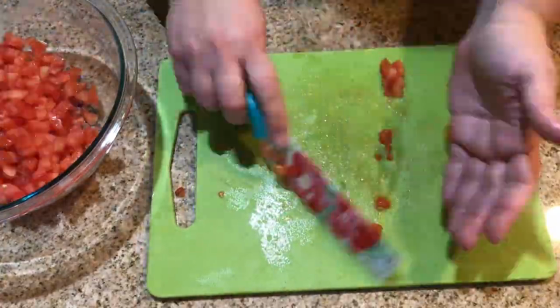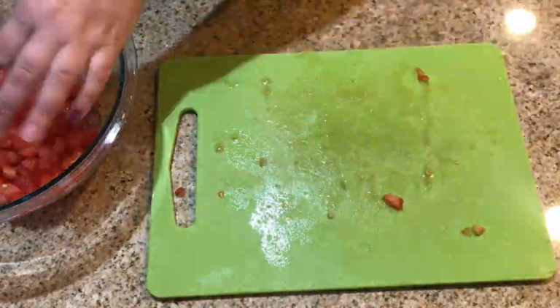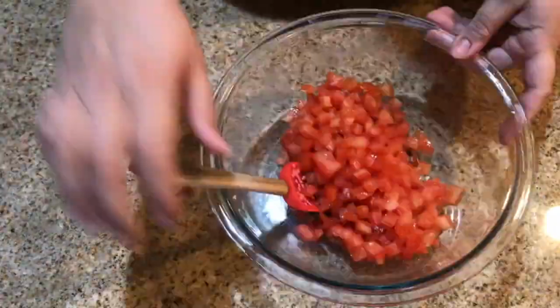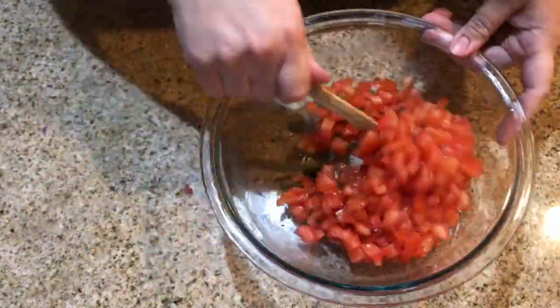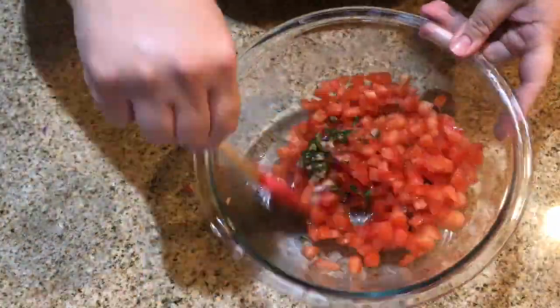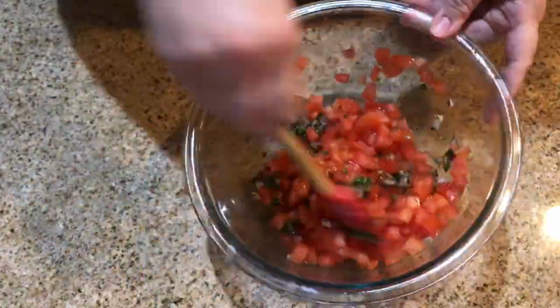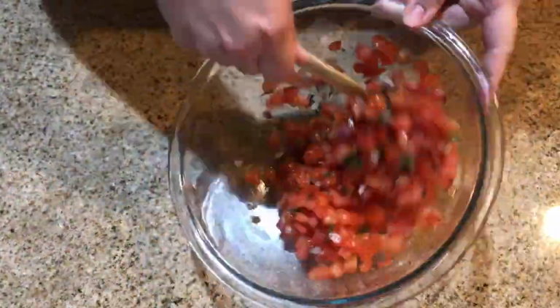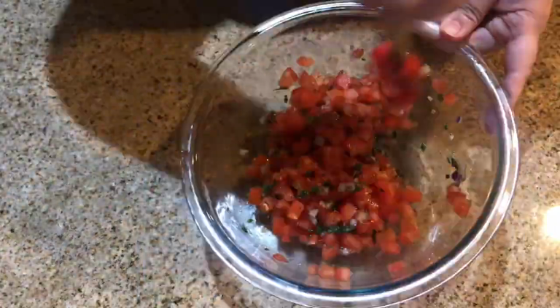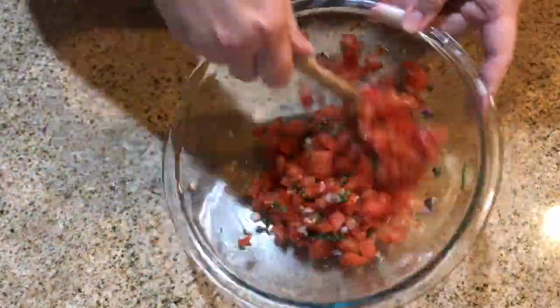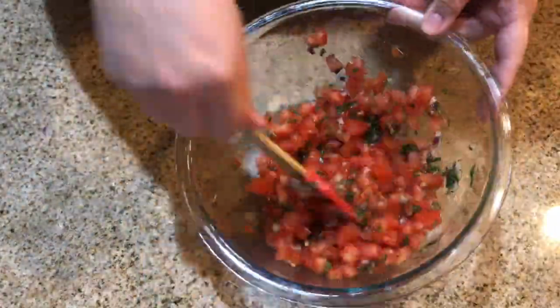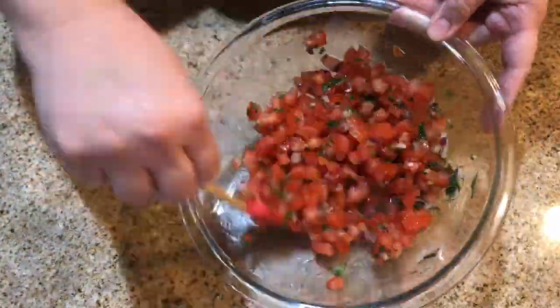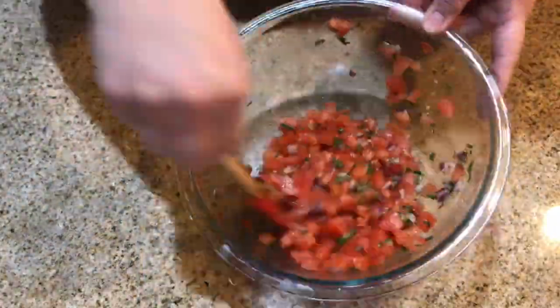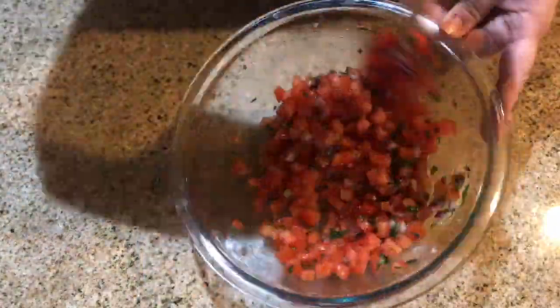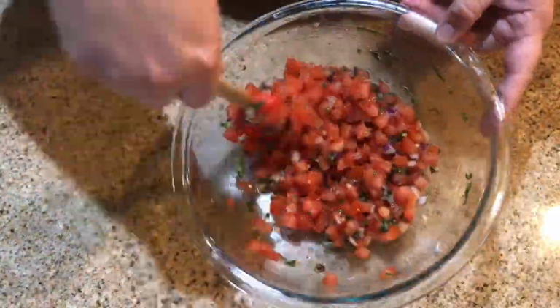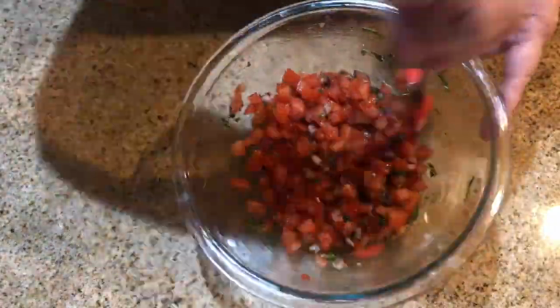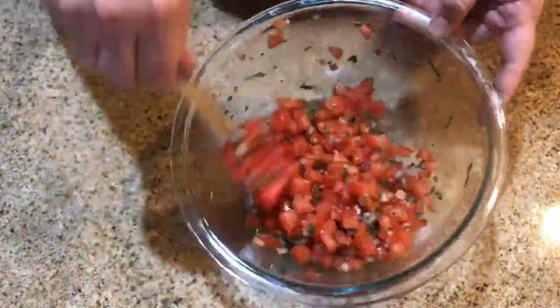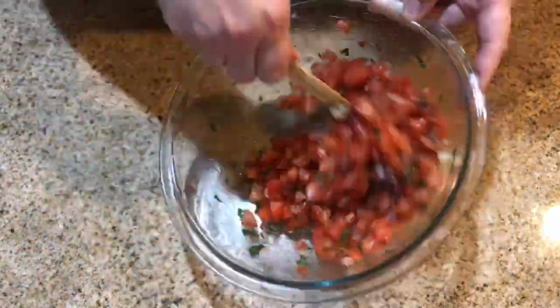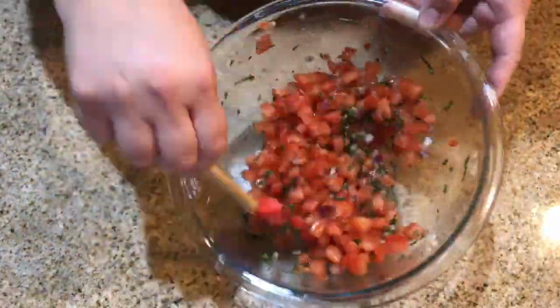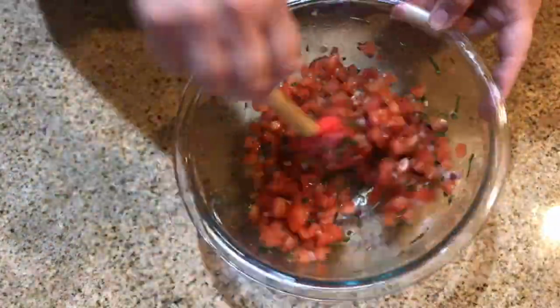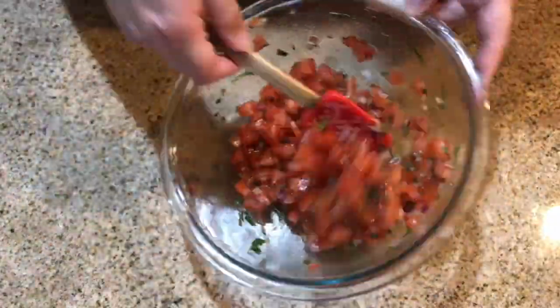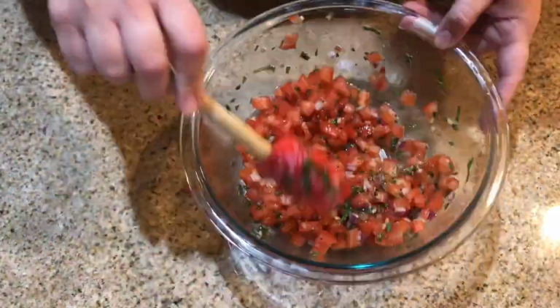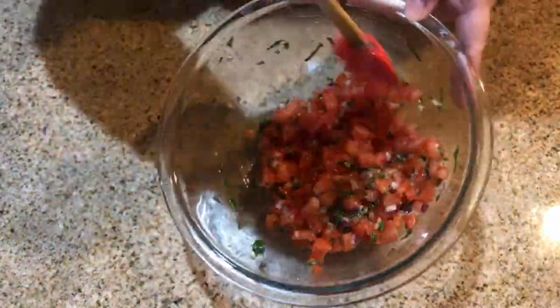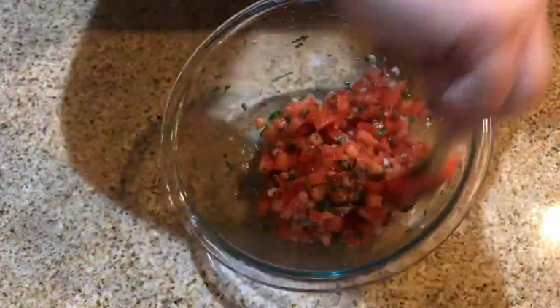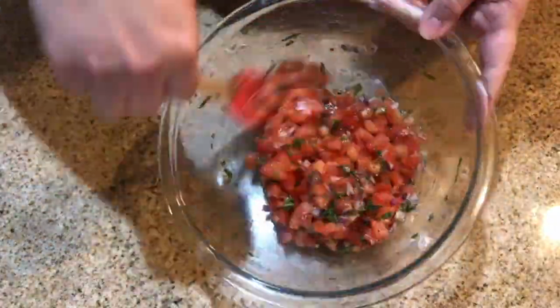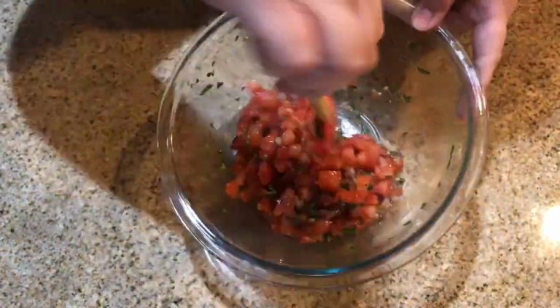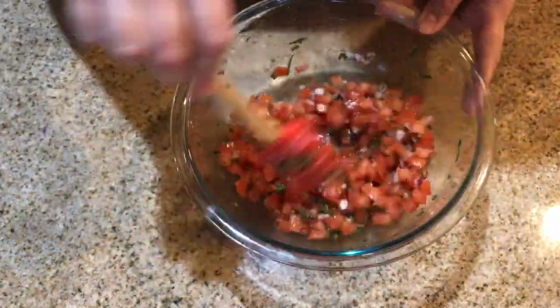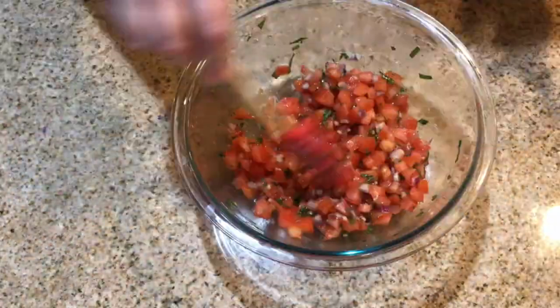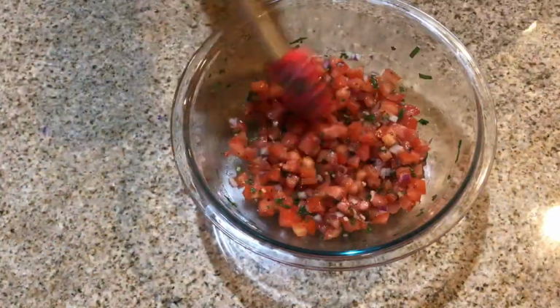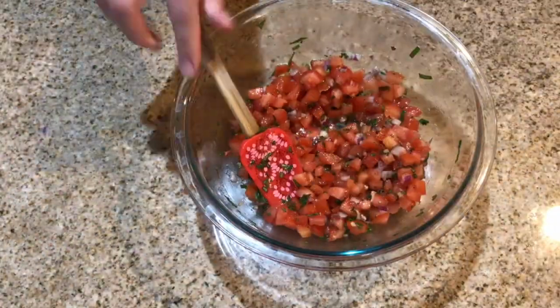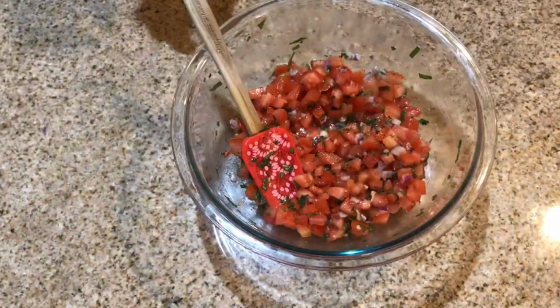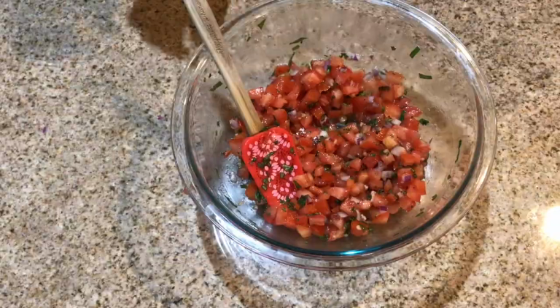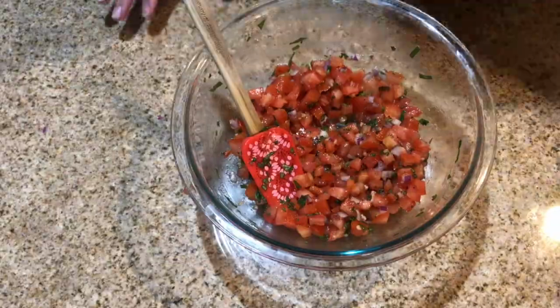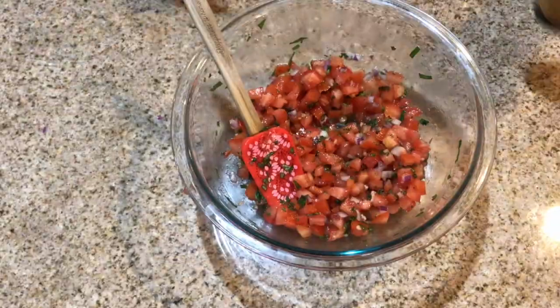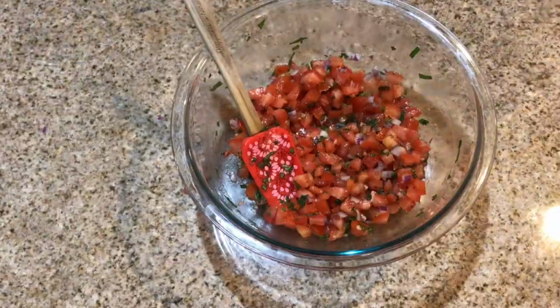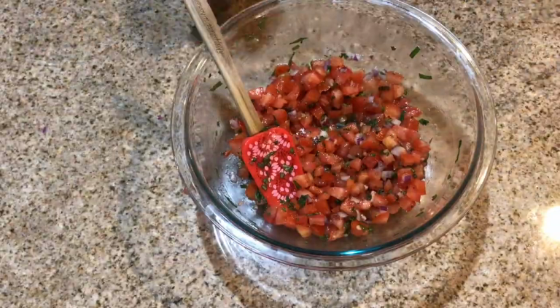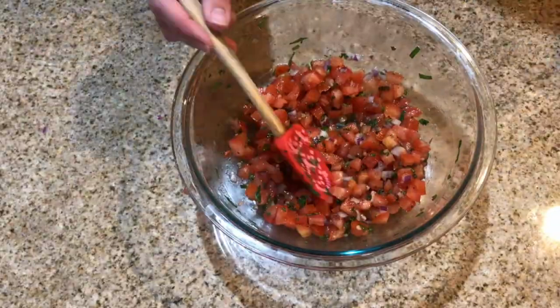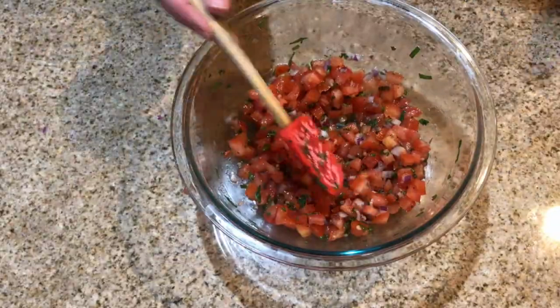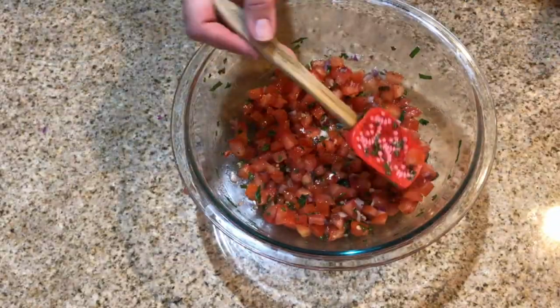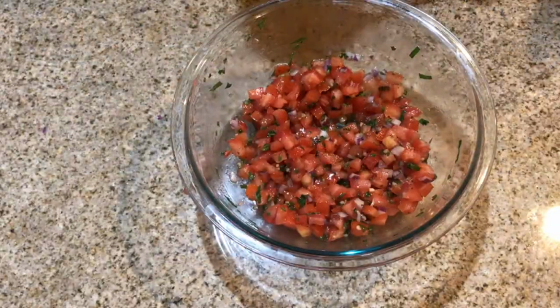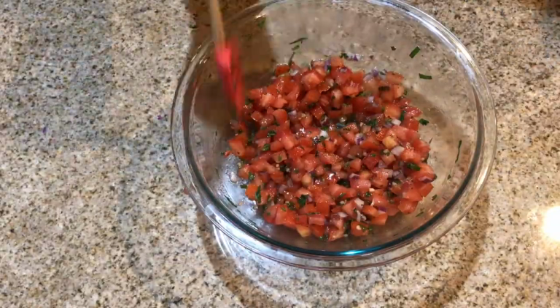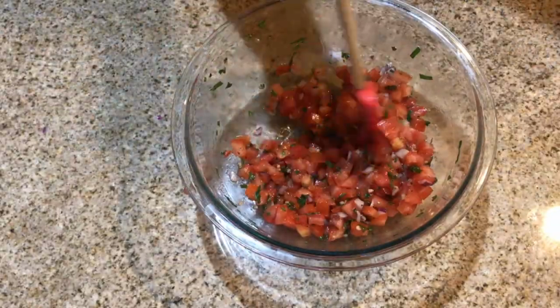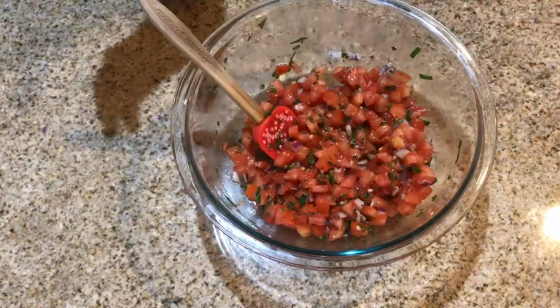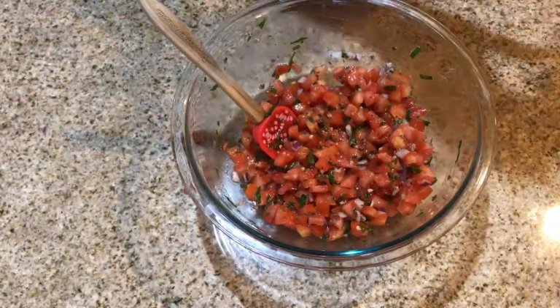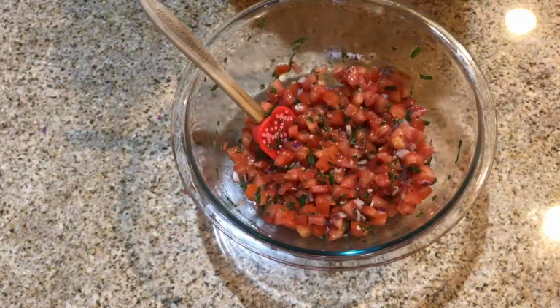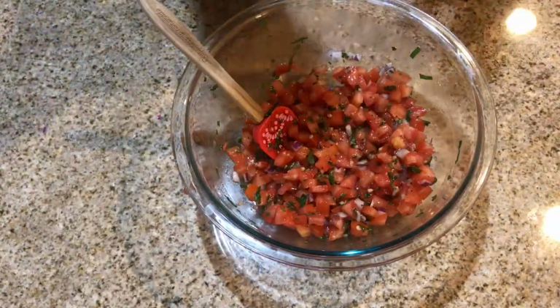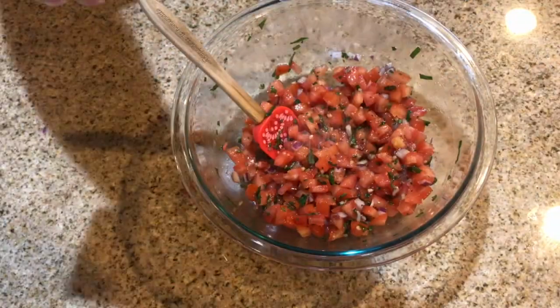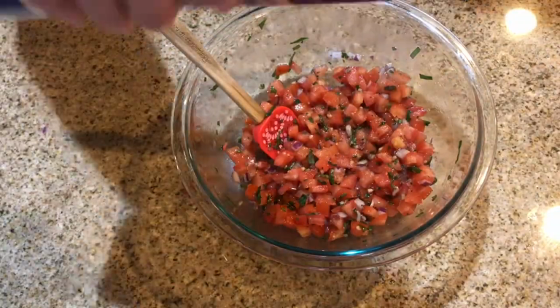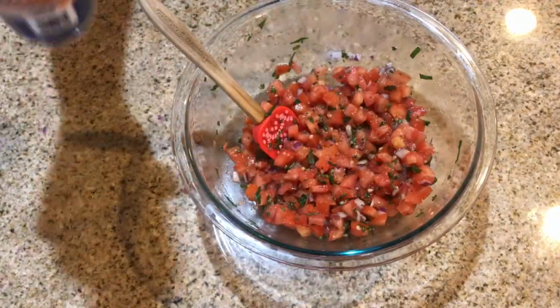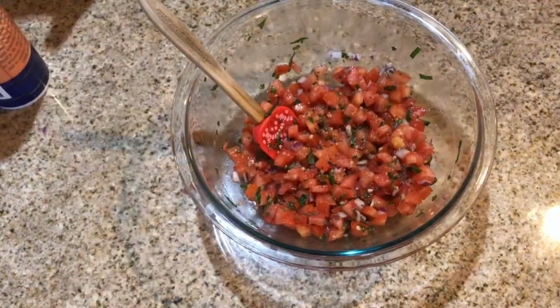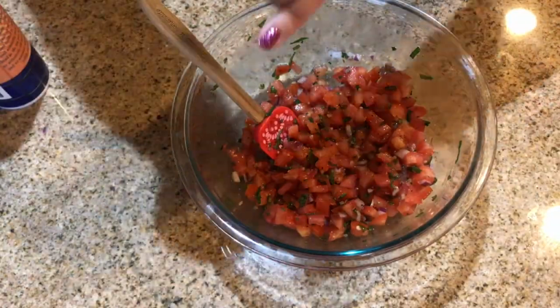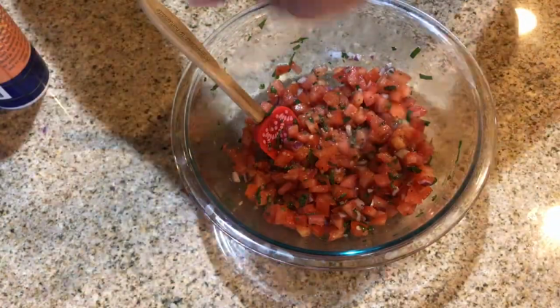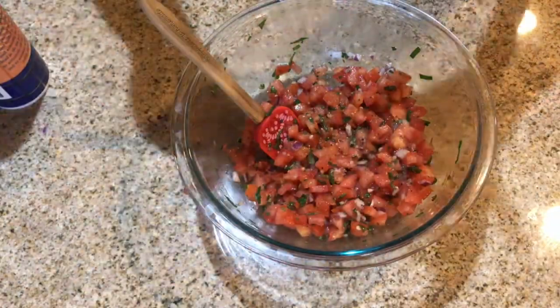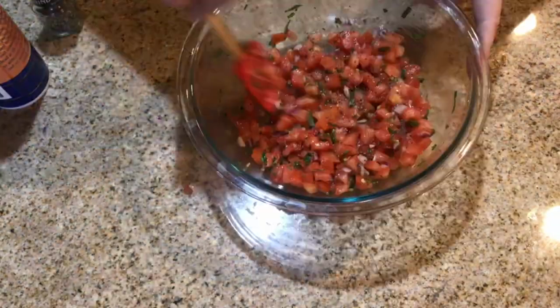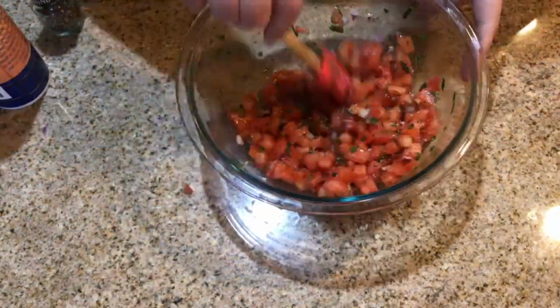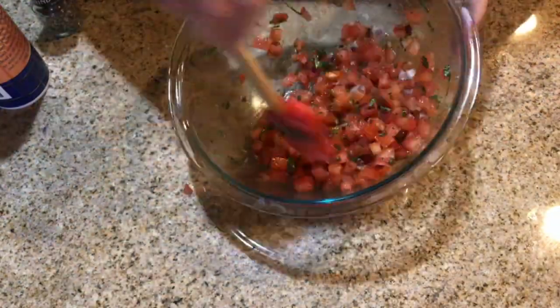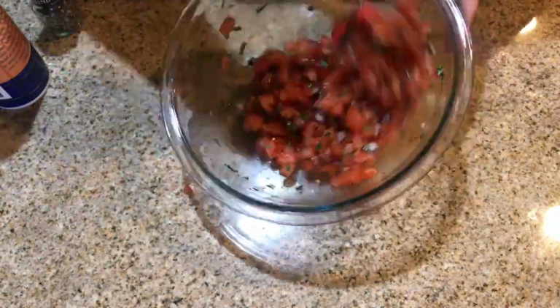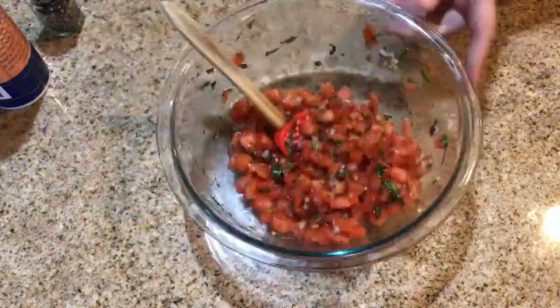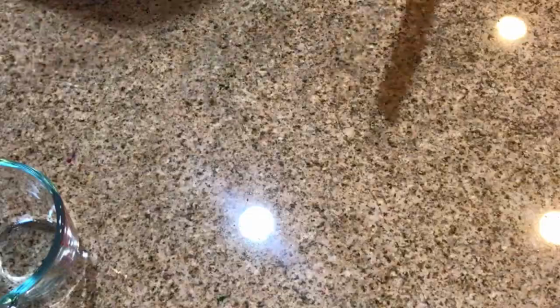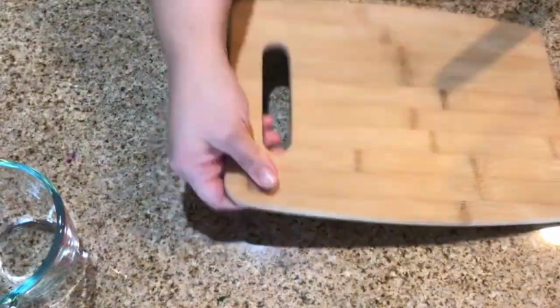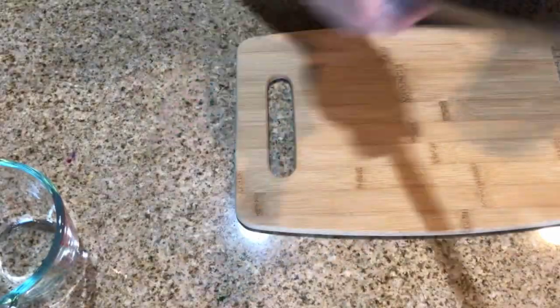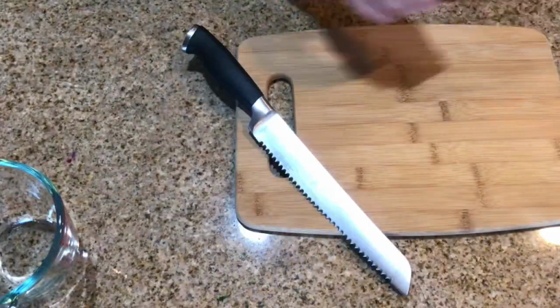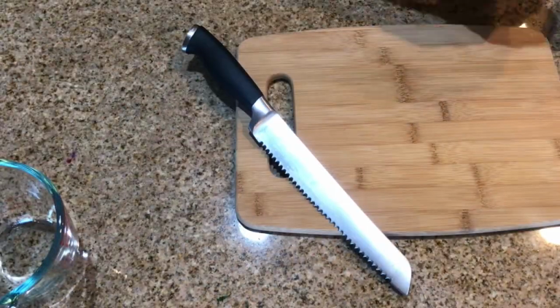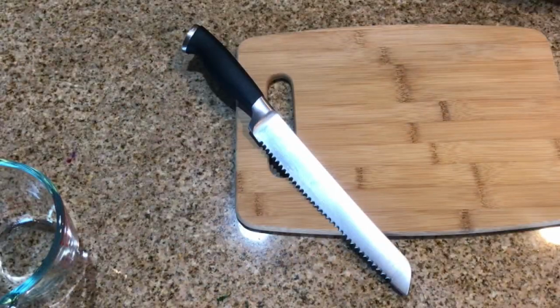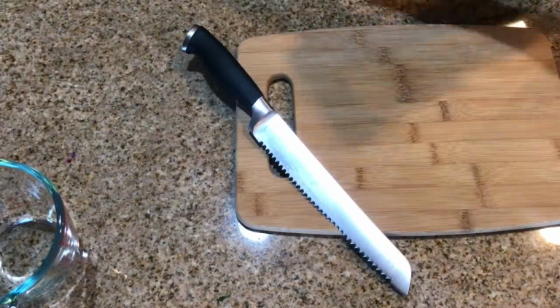Once you're done chopping the tomatoes, we're going to mix it all together with the olive oil, the basil, the red onion, and the salt and pepper.